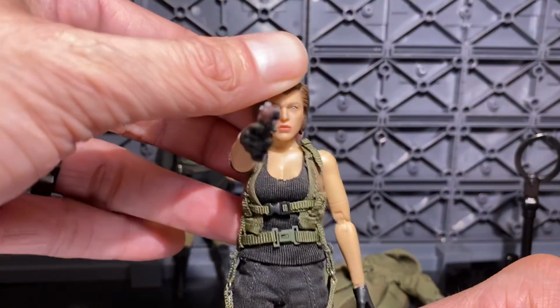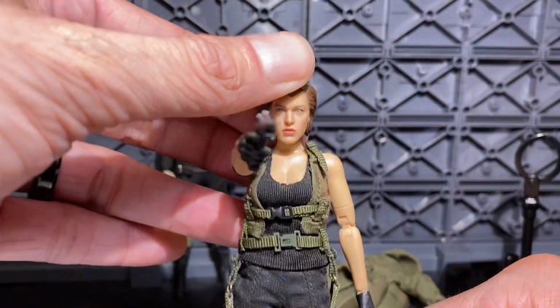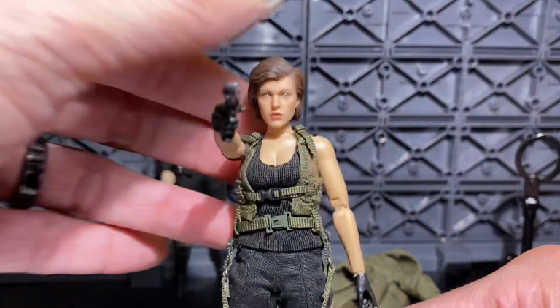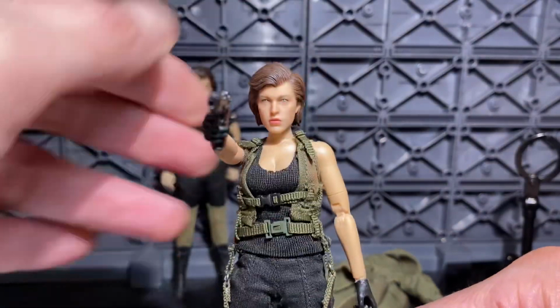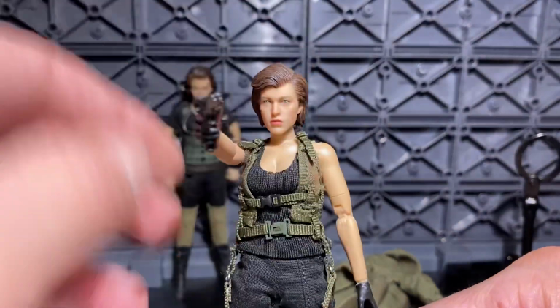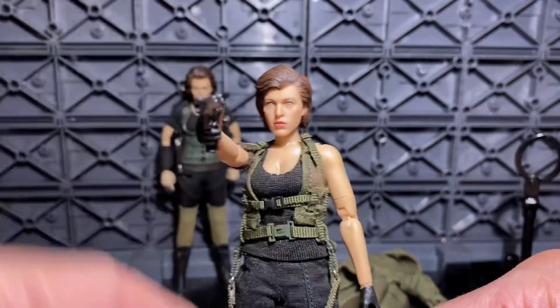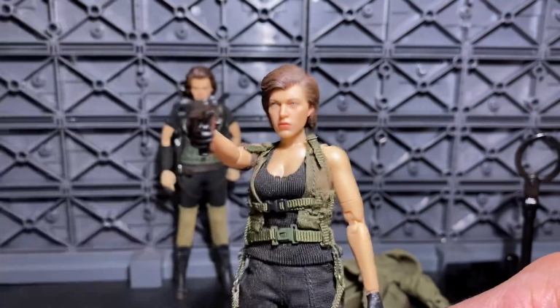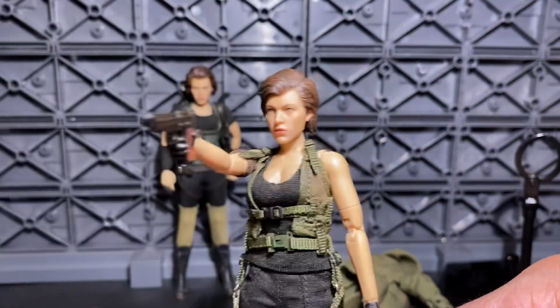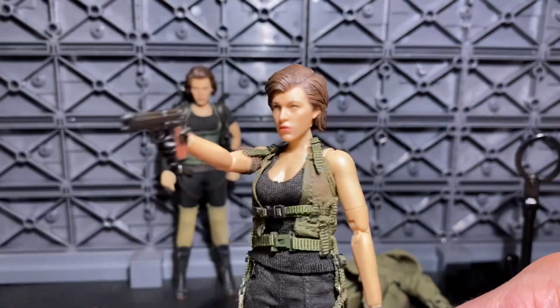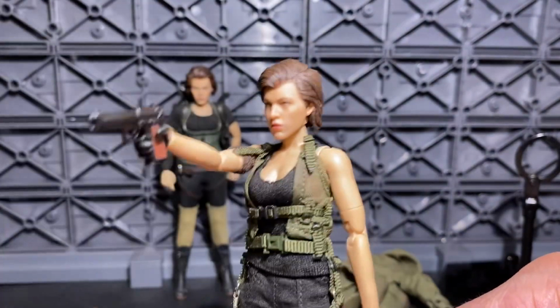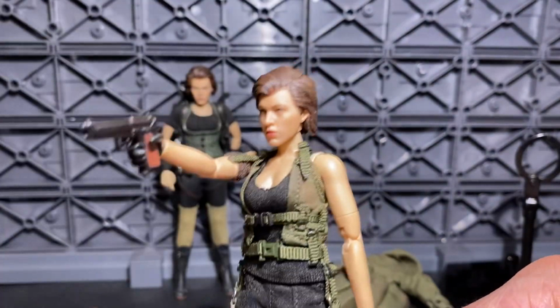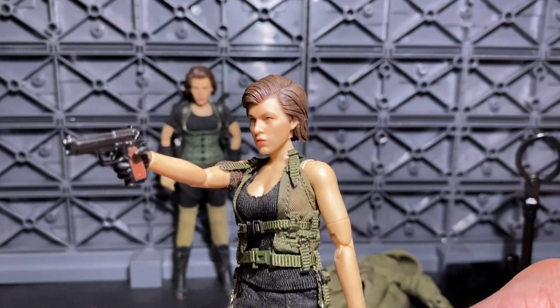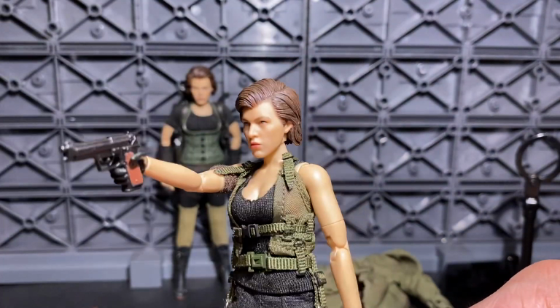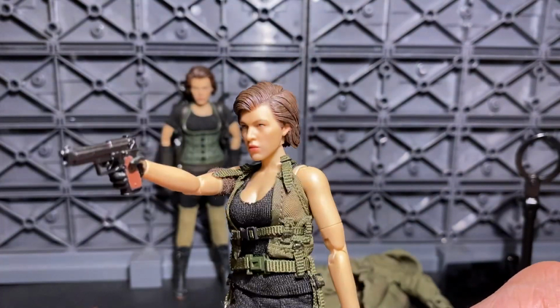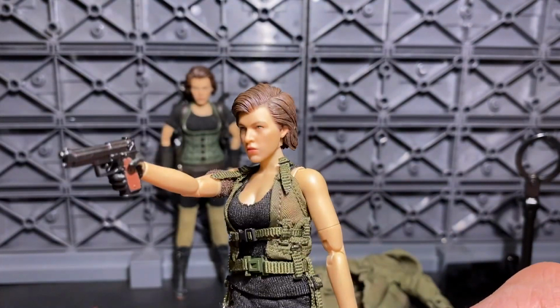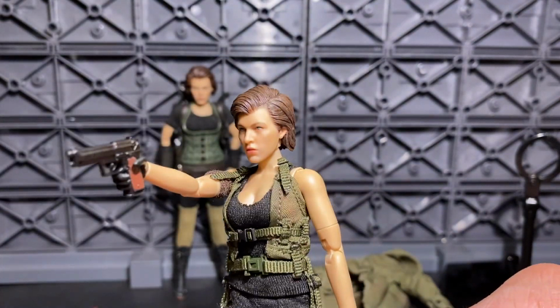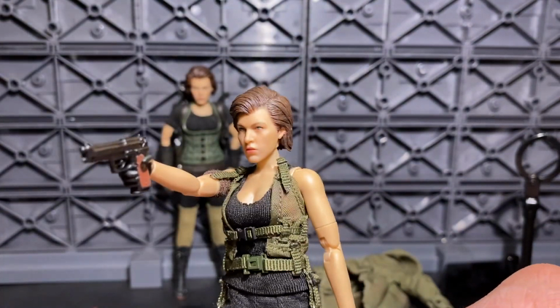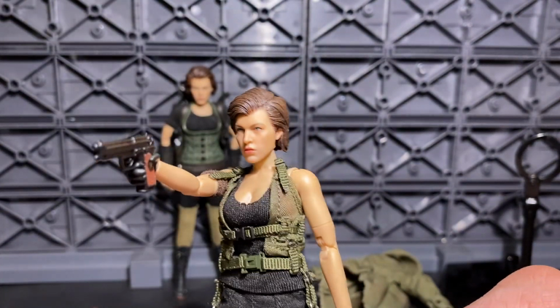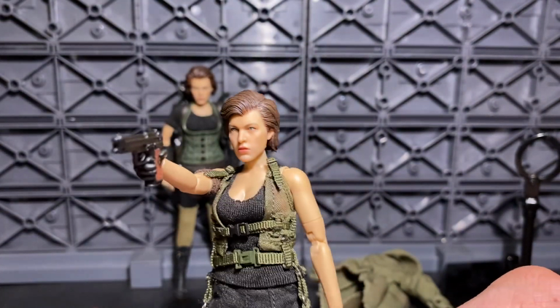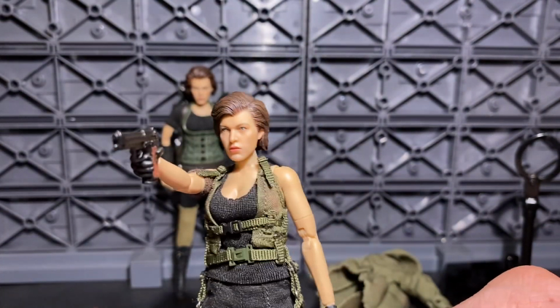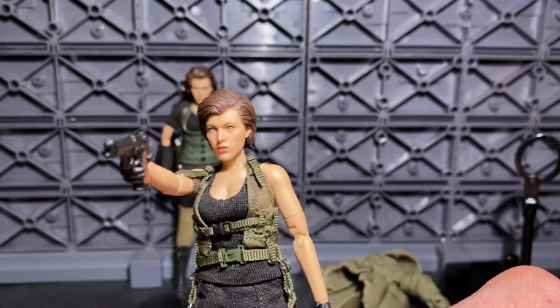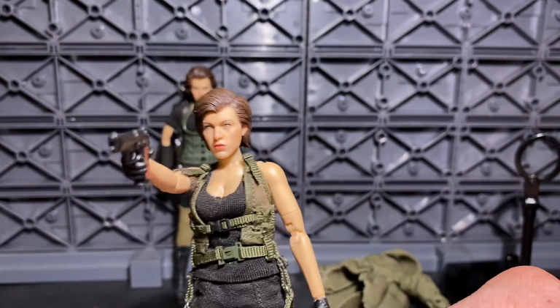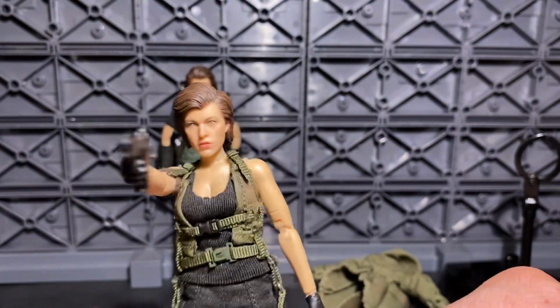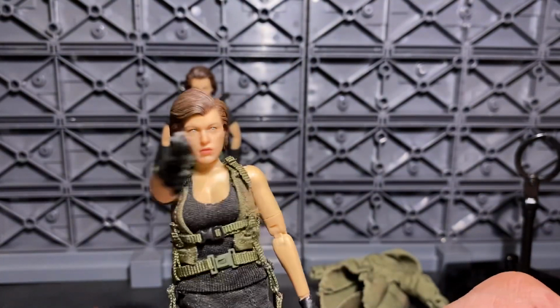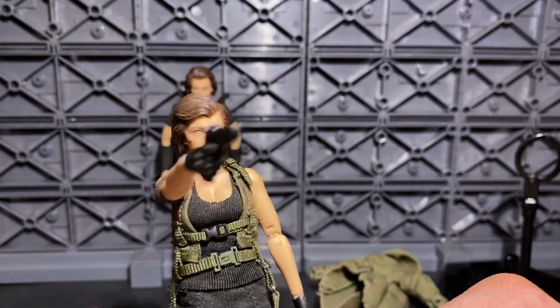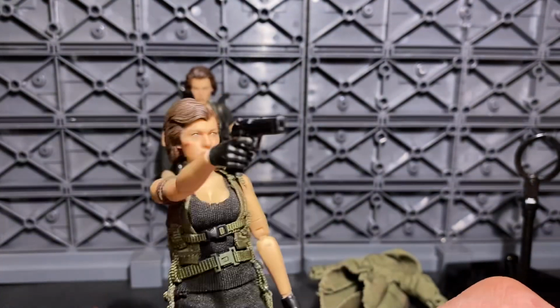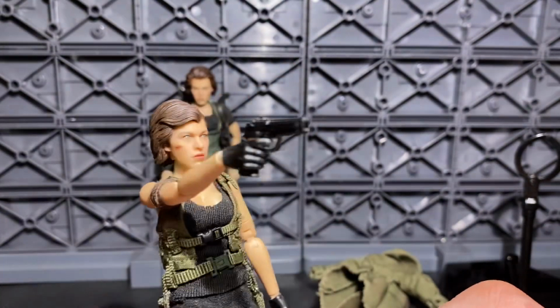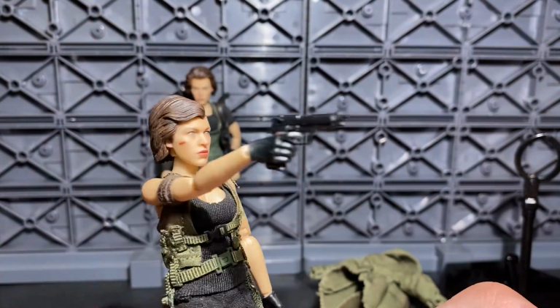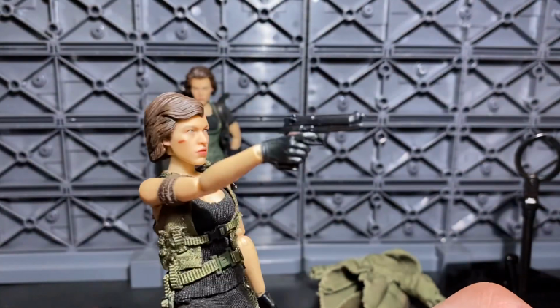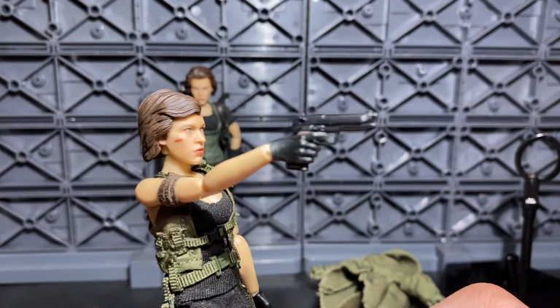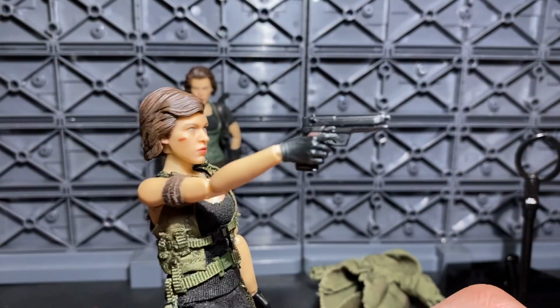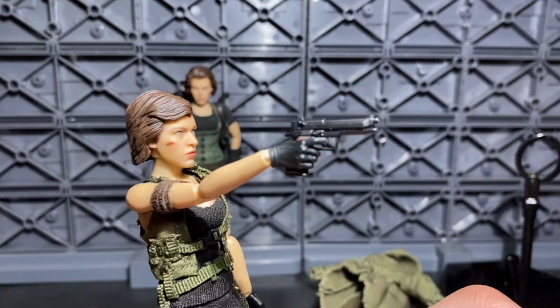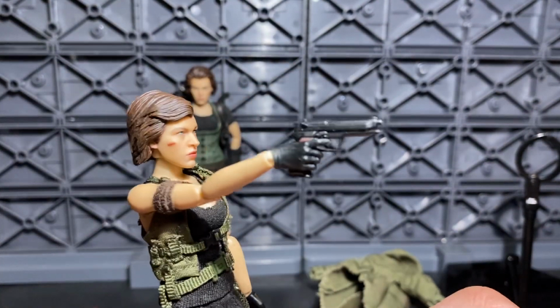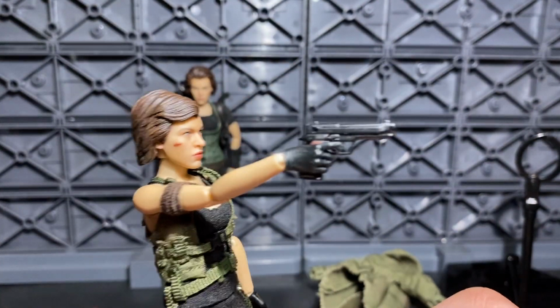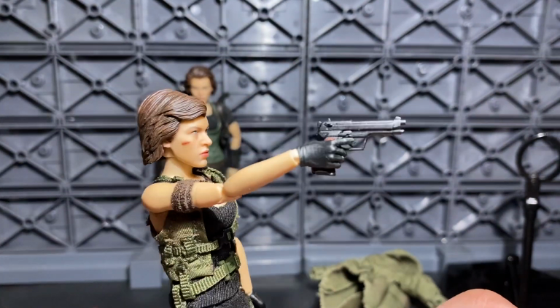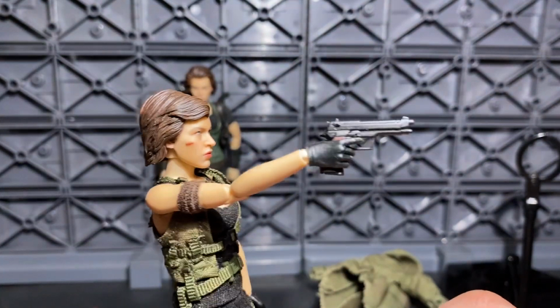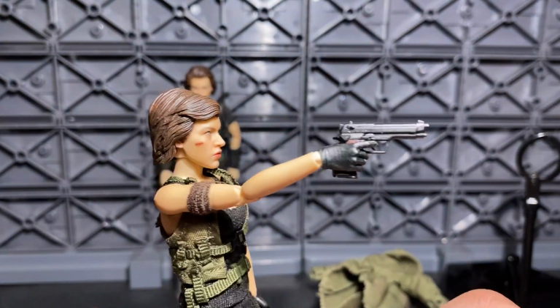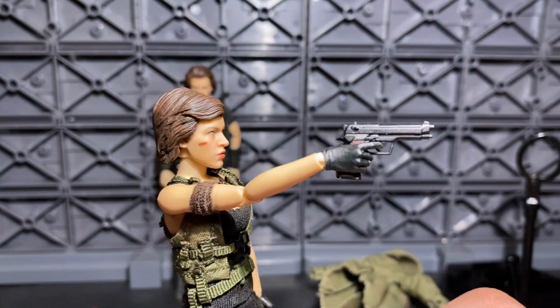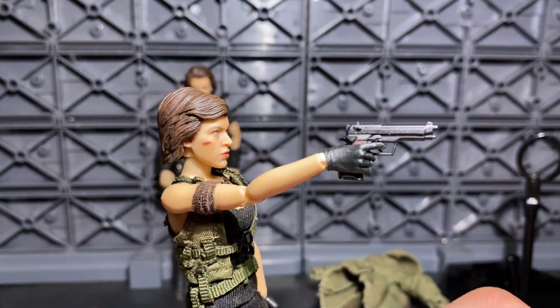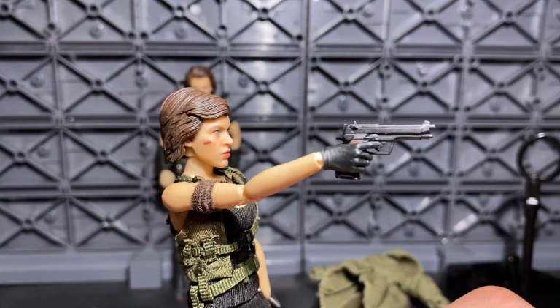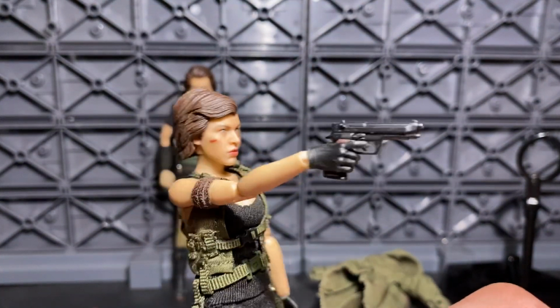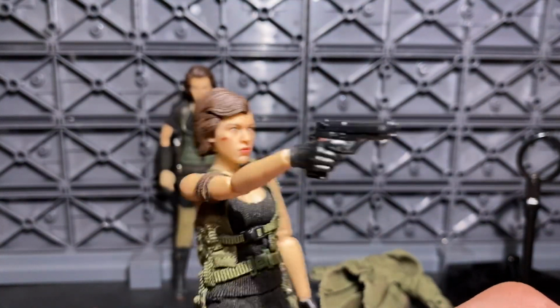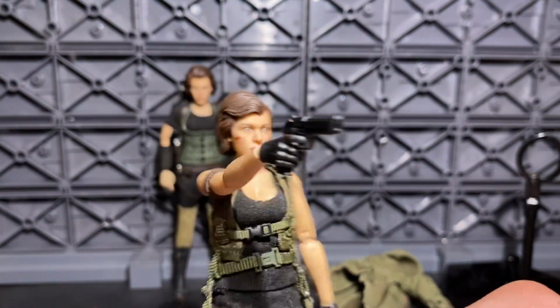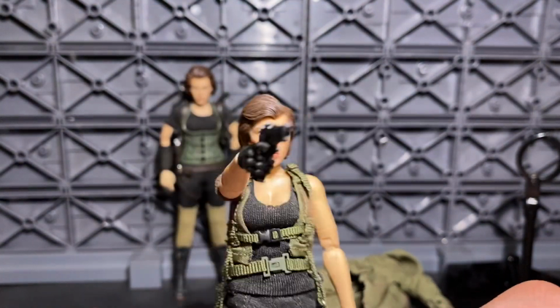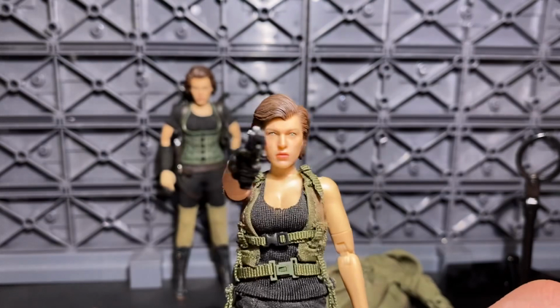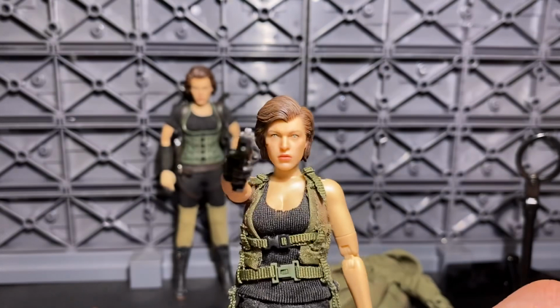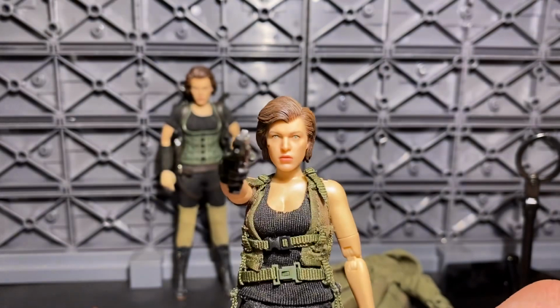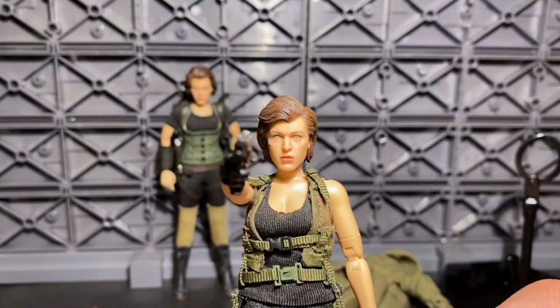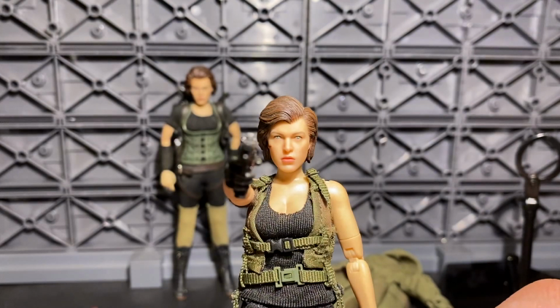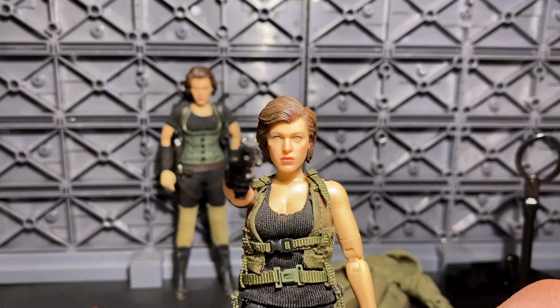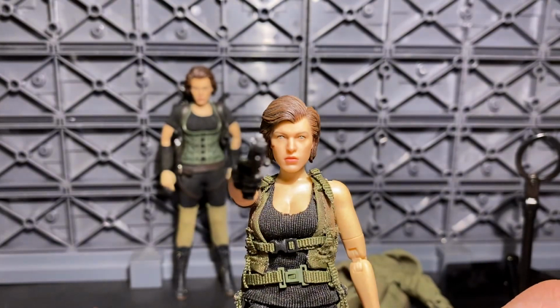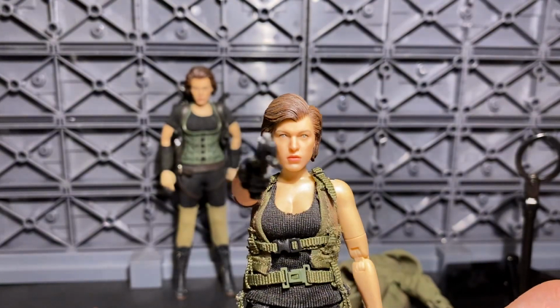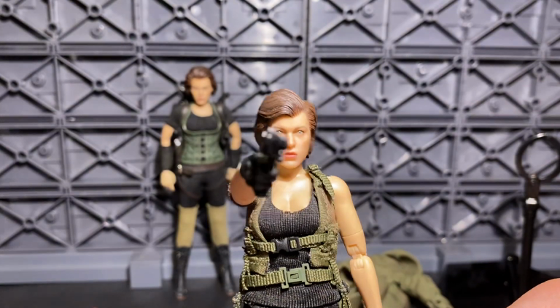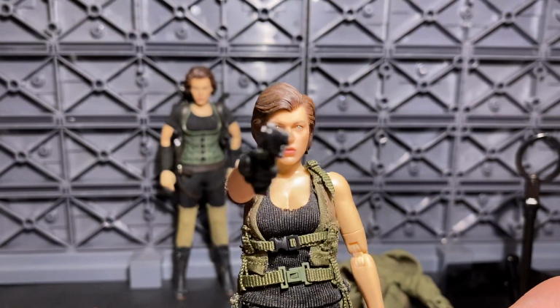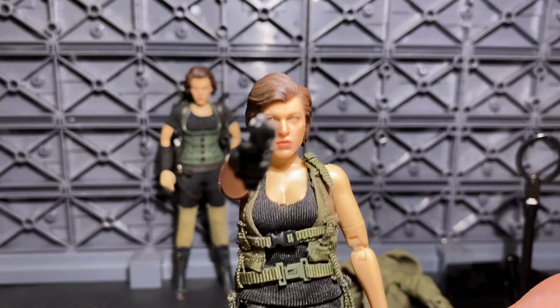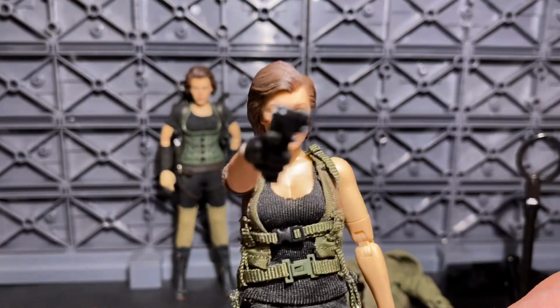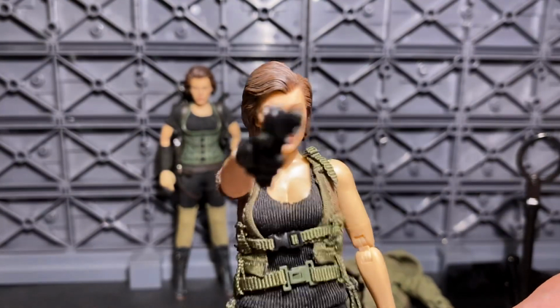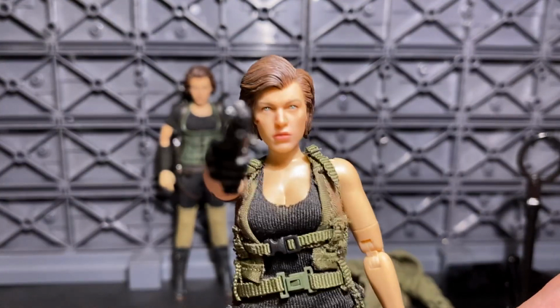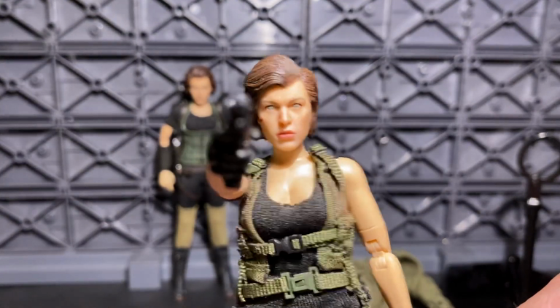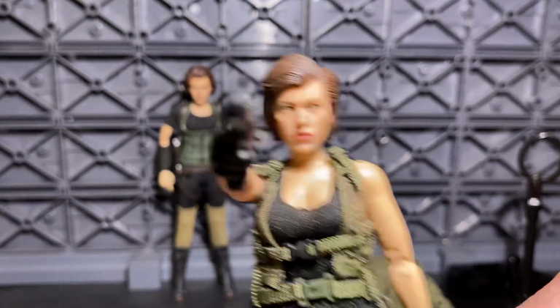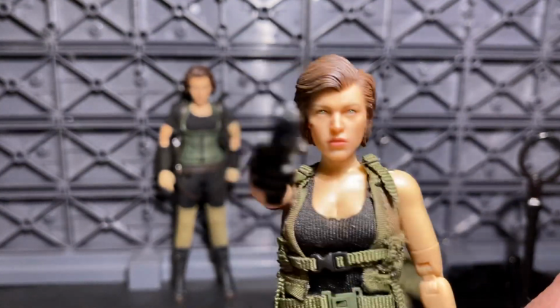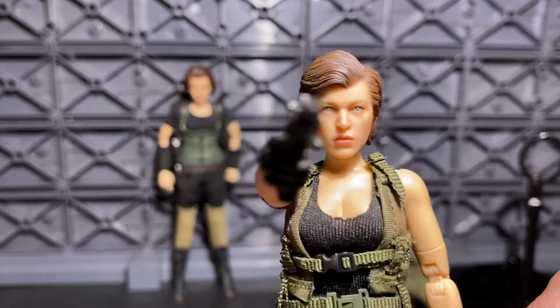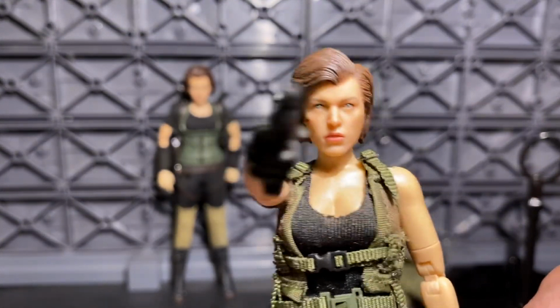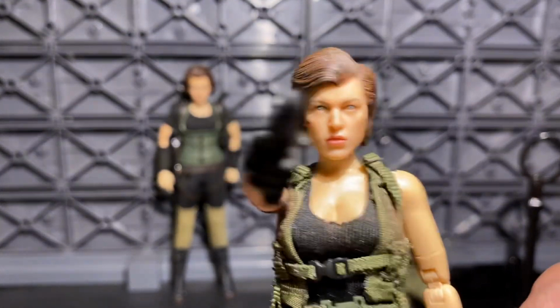Very cool, very recommended — Alice from Doomsday Crisis, Resident Evil. This figure is excellent.